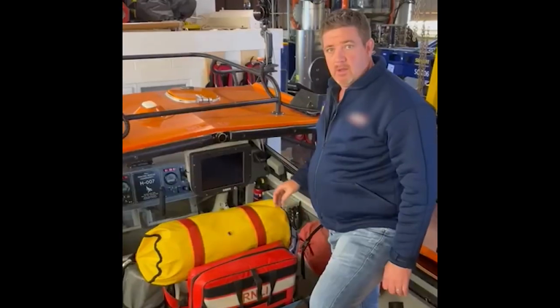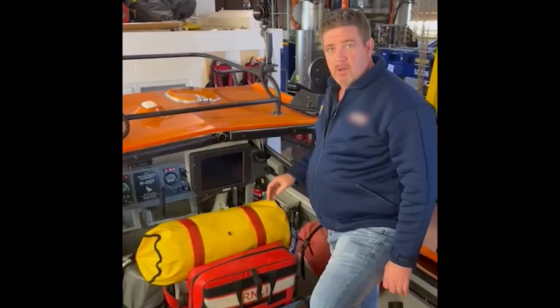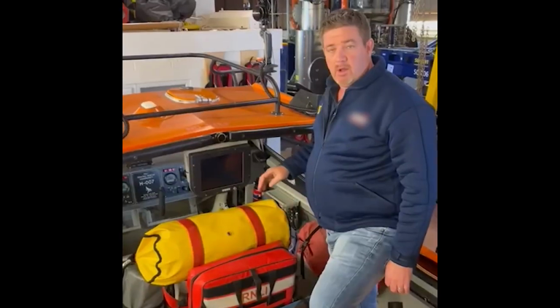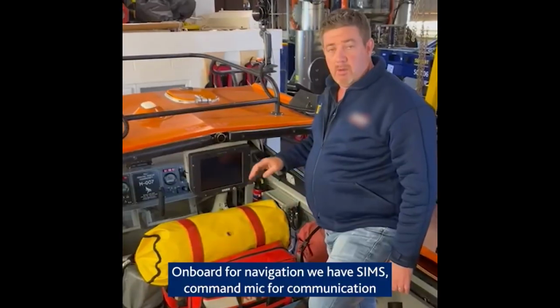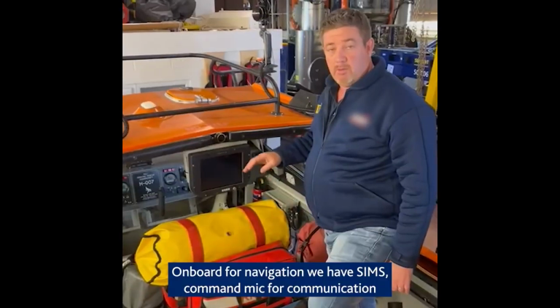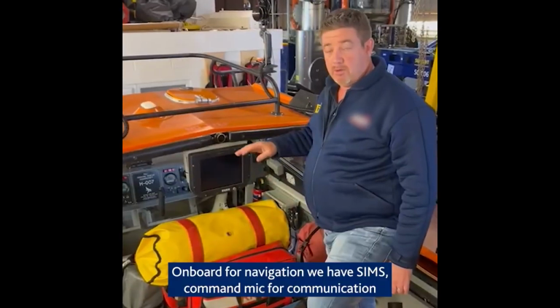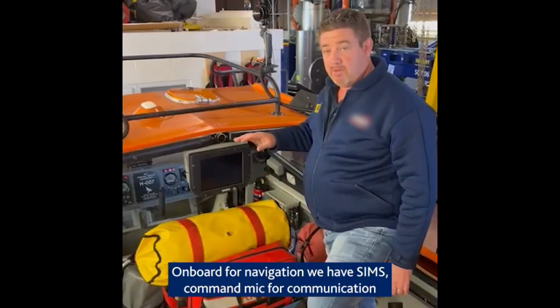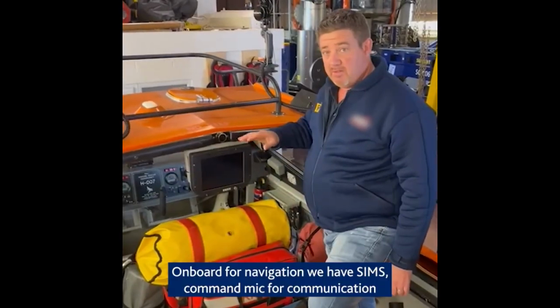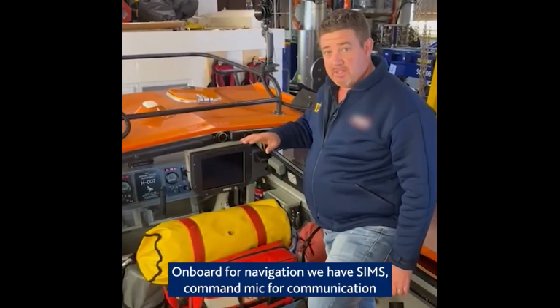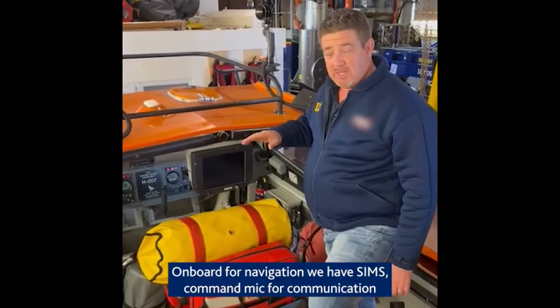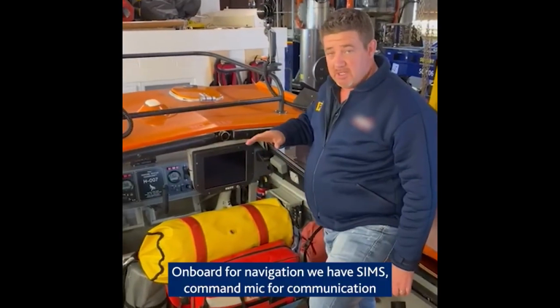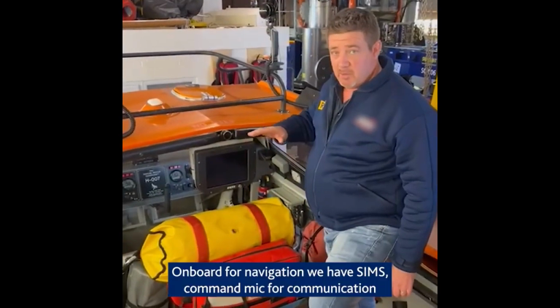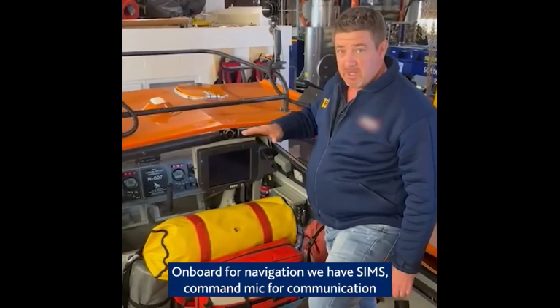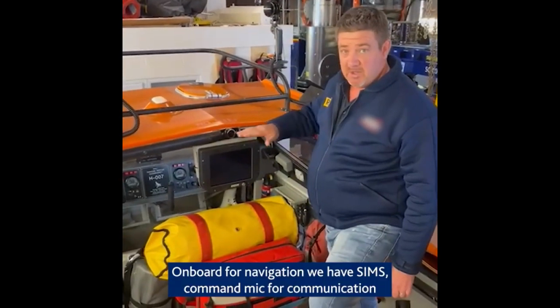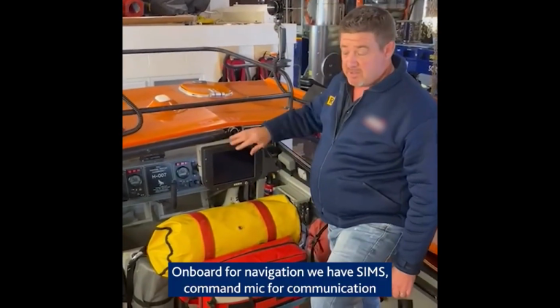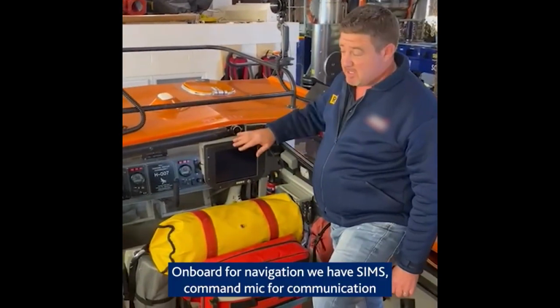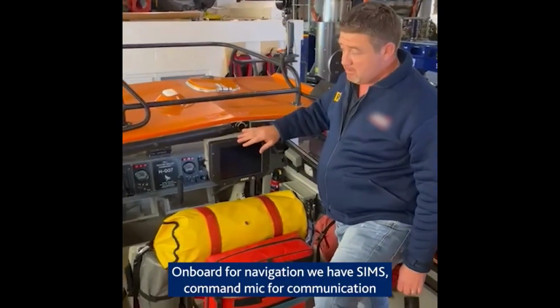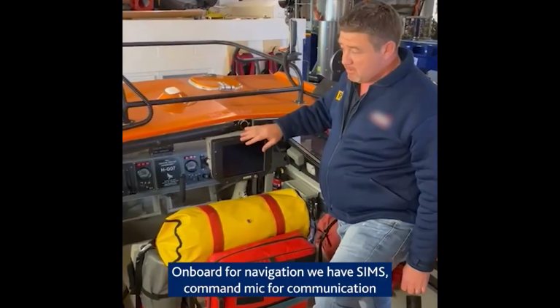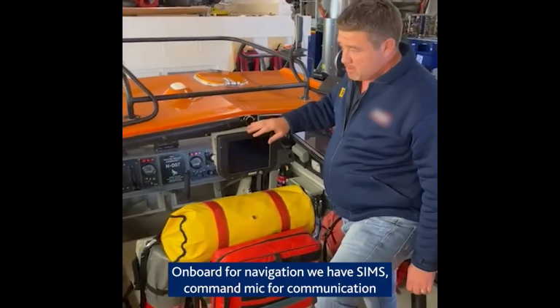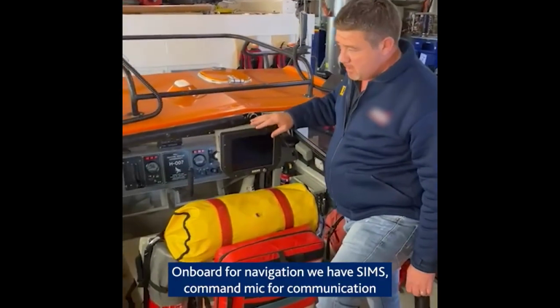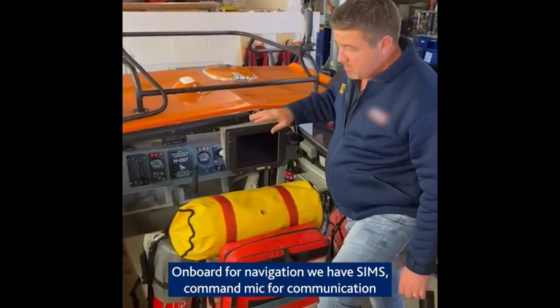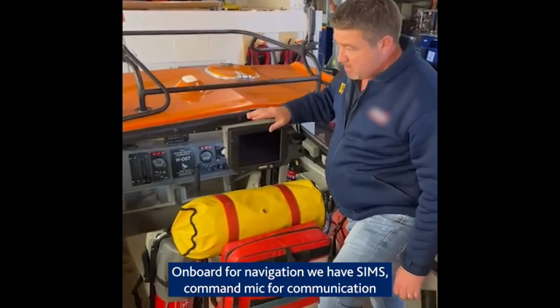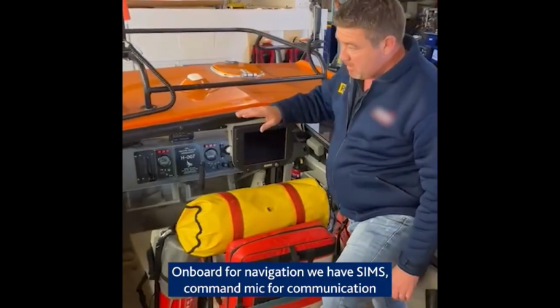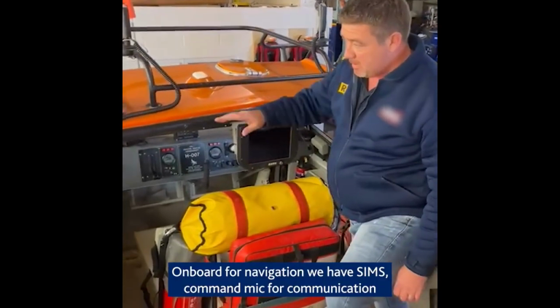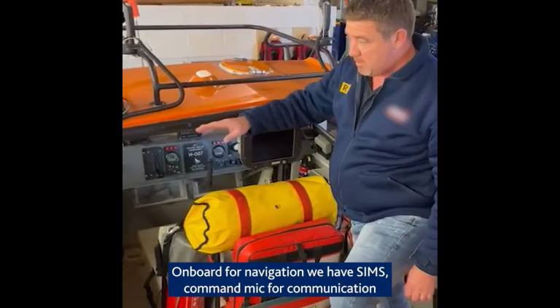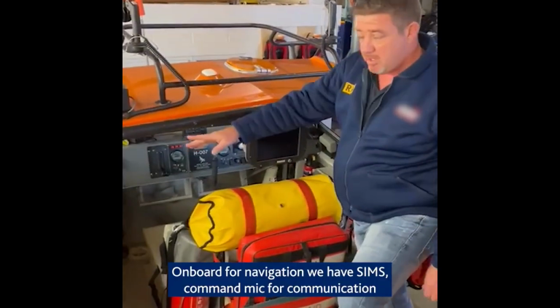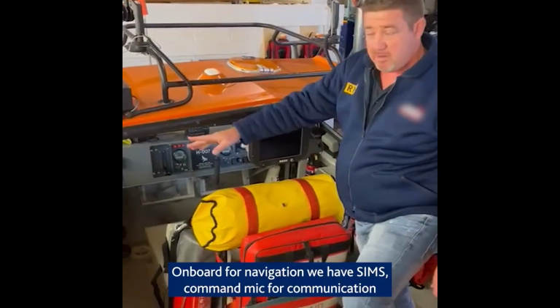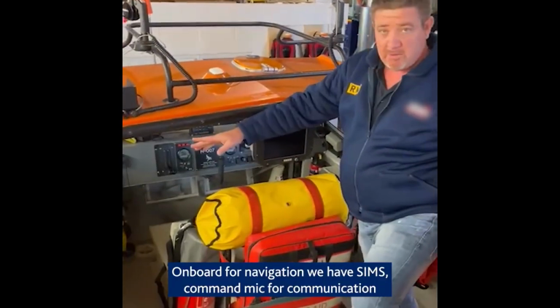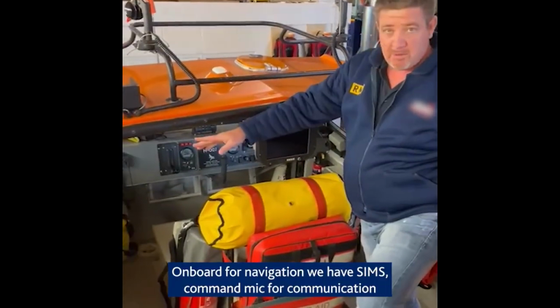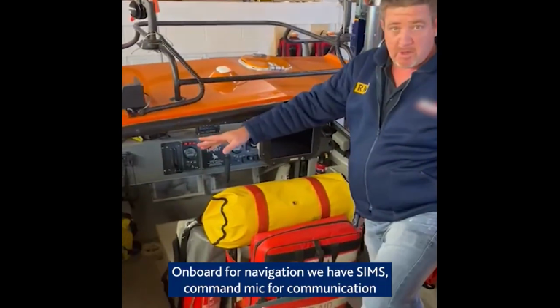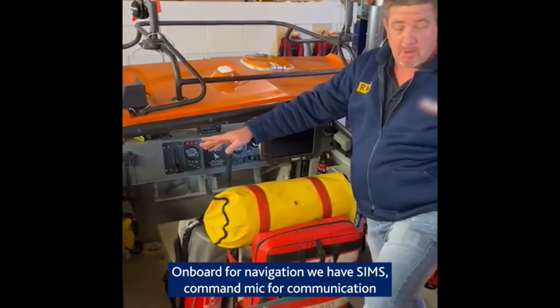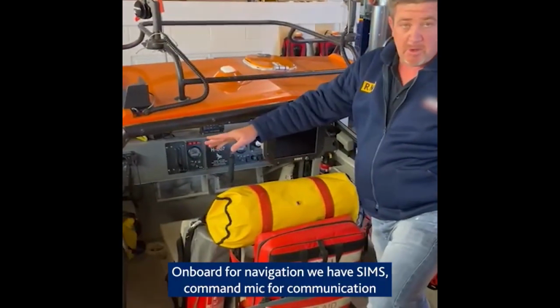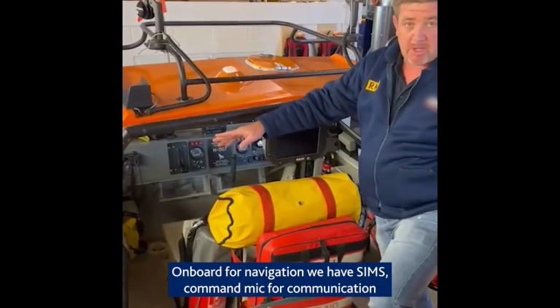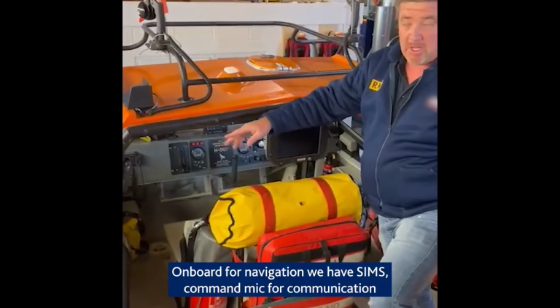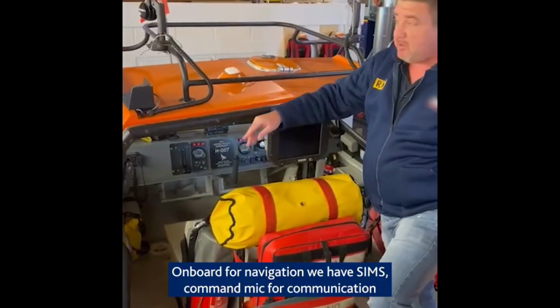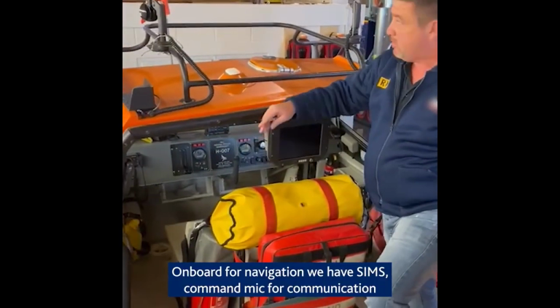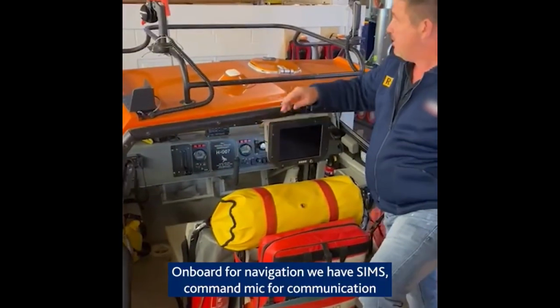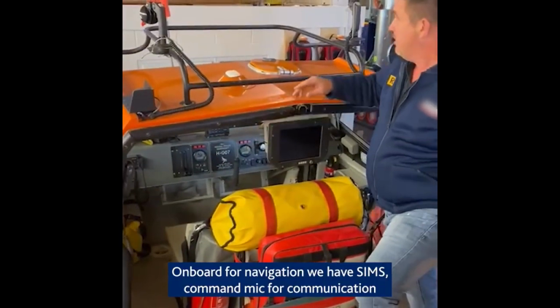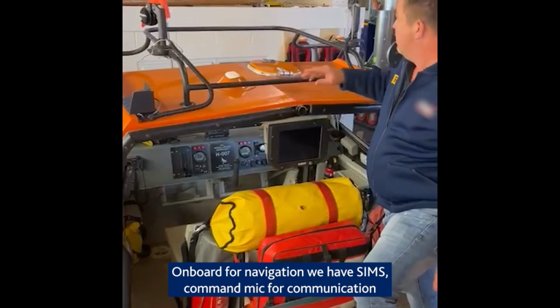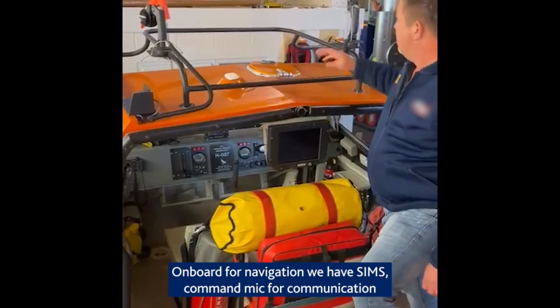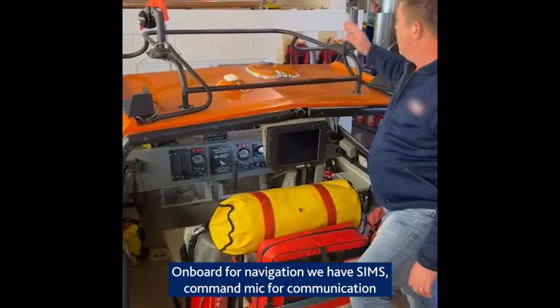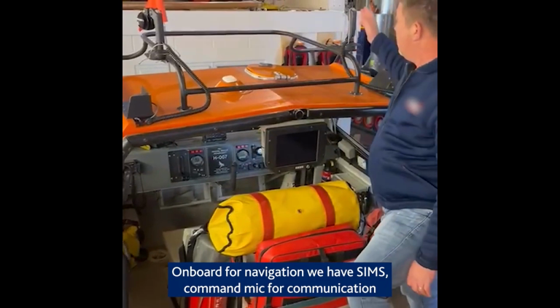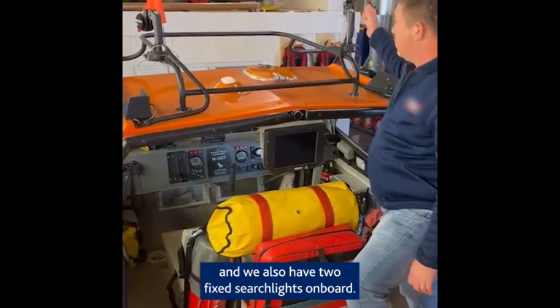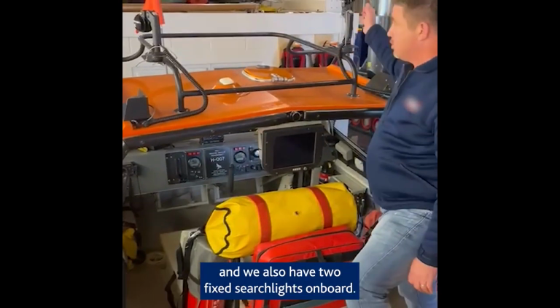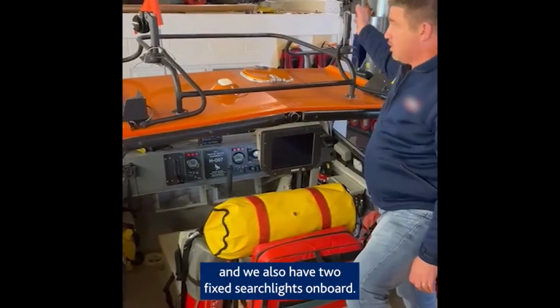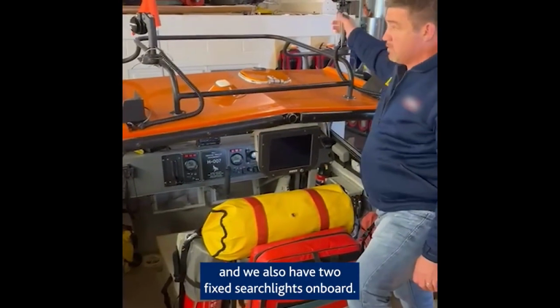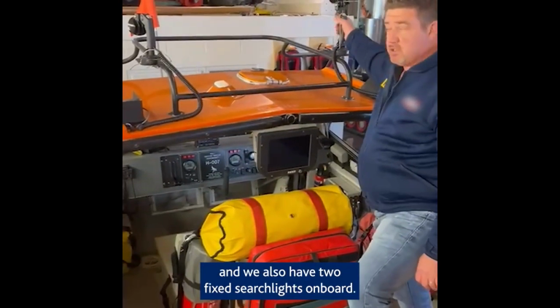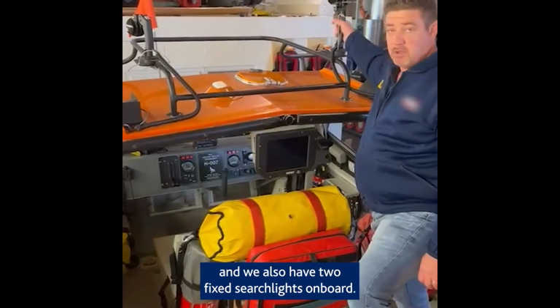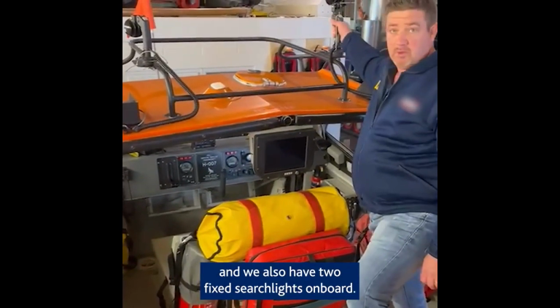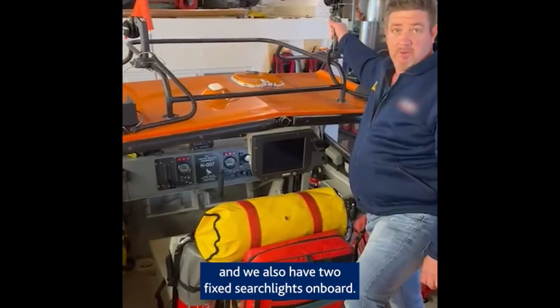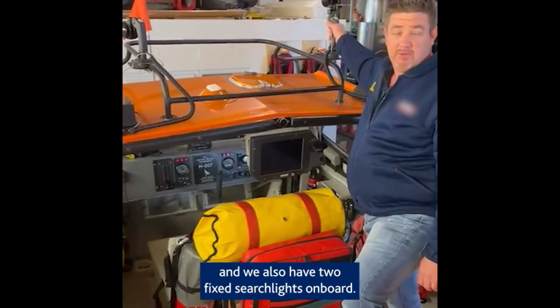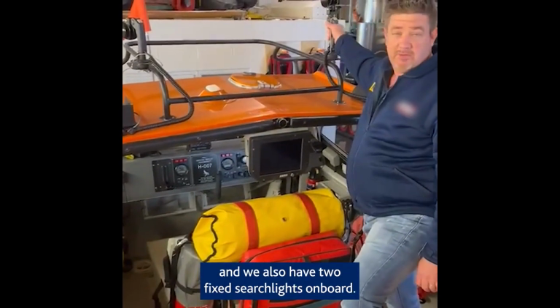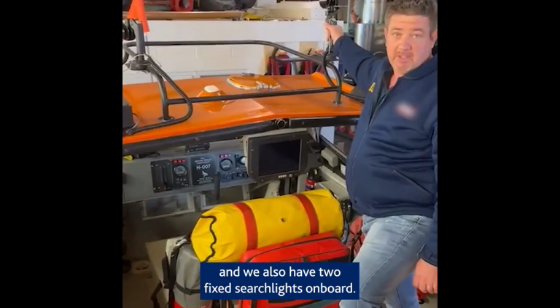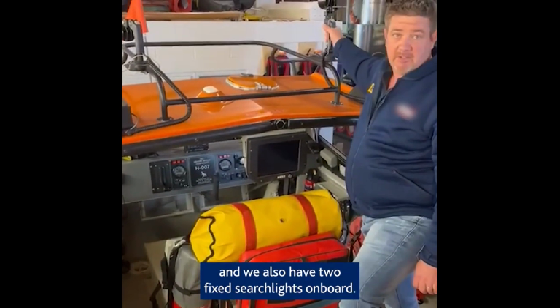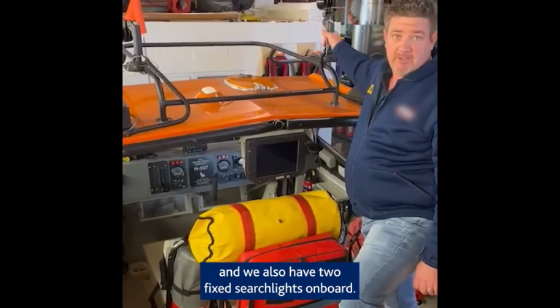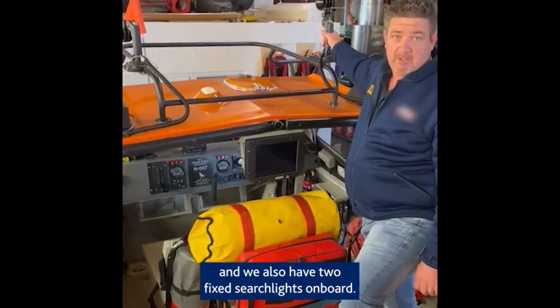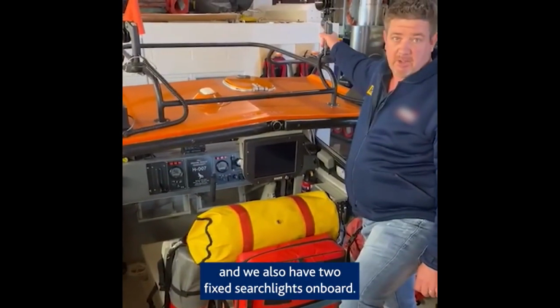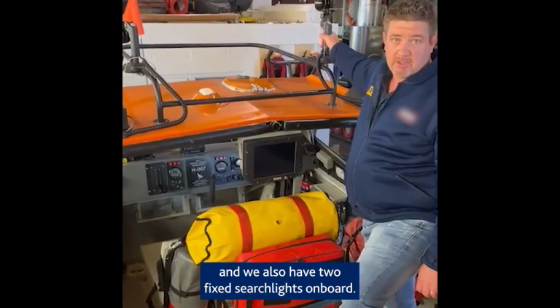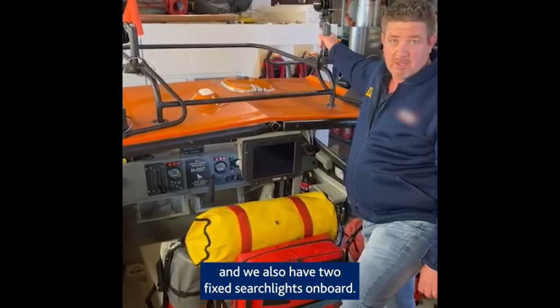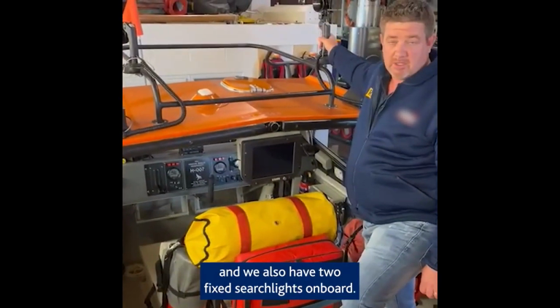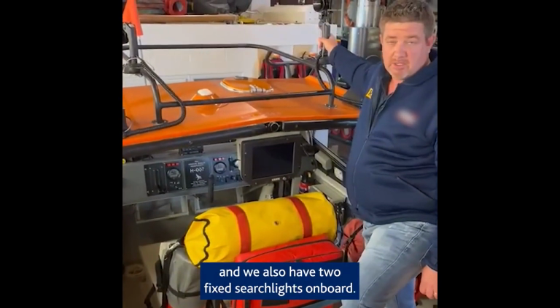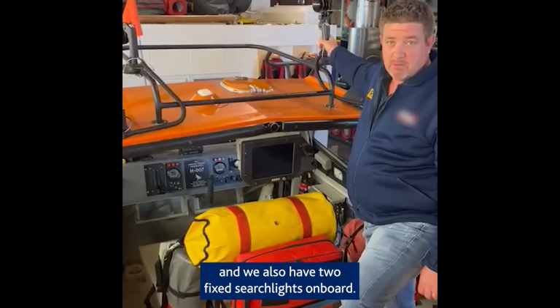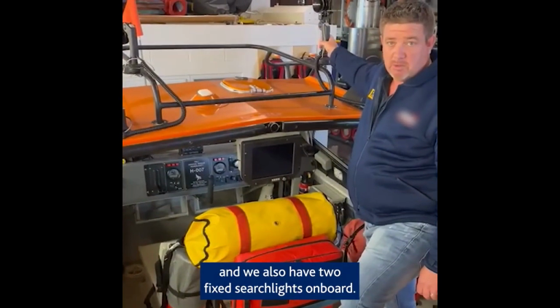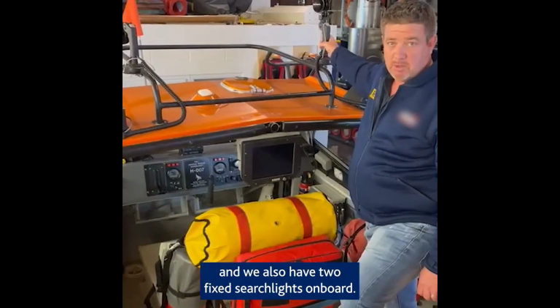On board for navigation we have SIMS, and we have a command mic for communication. We also have two fixed search lights on board.